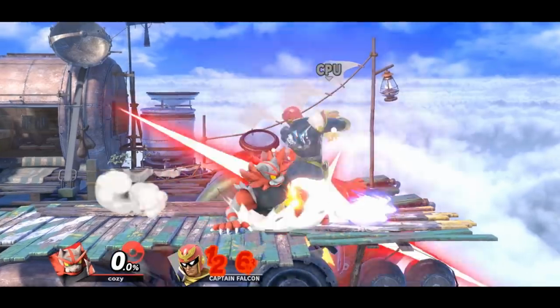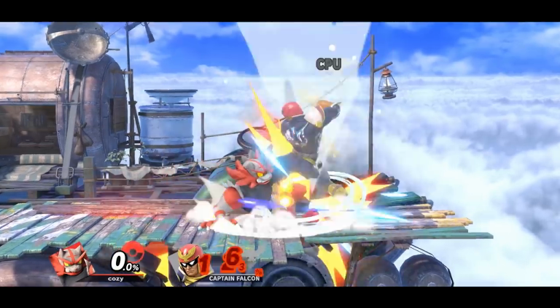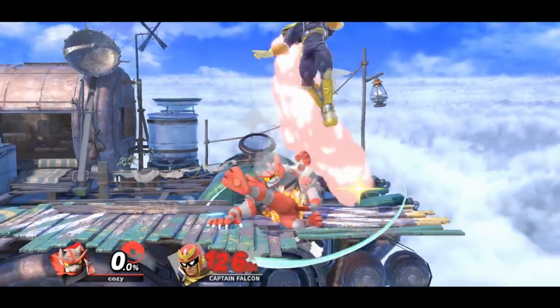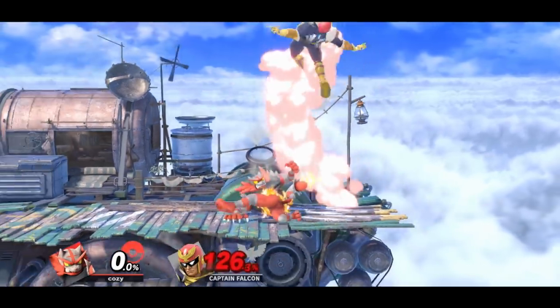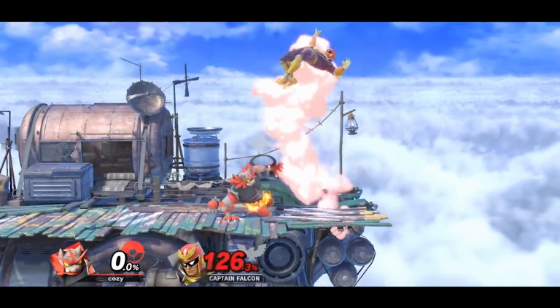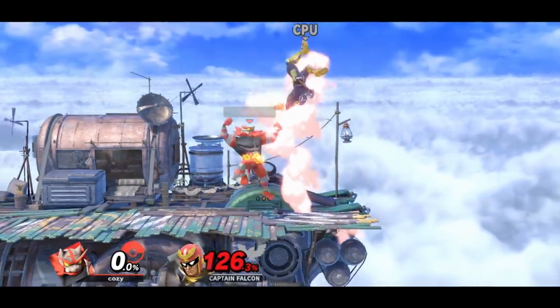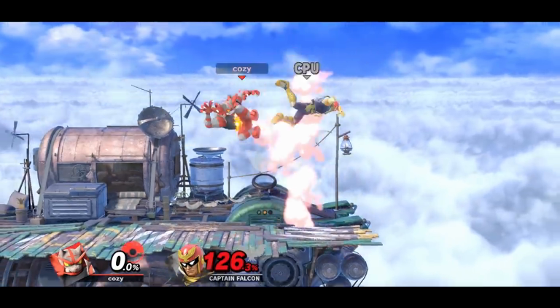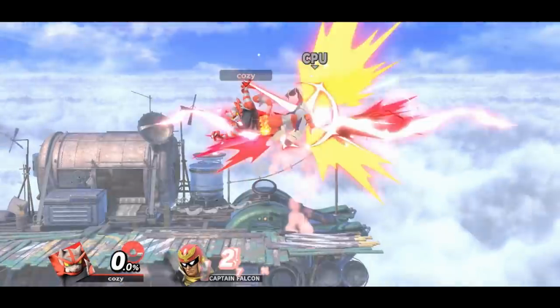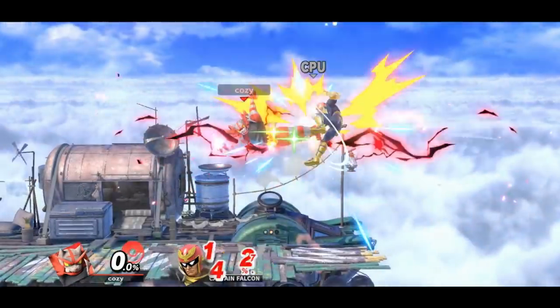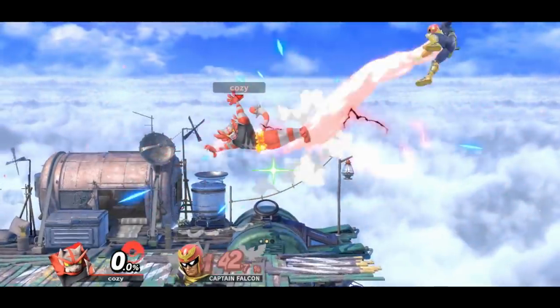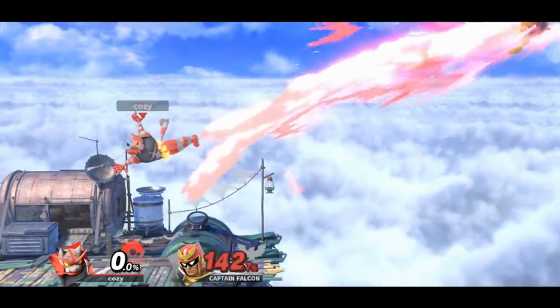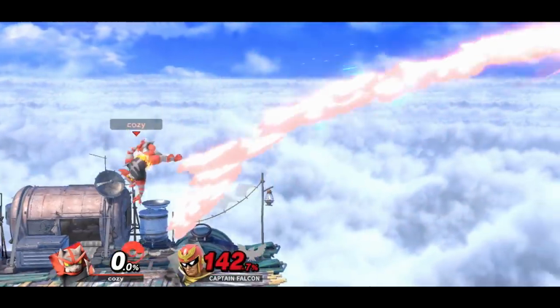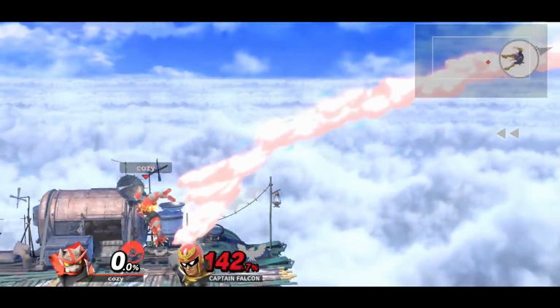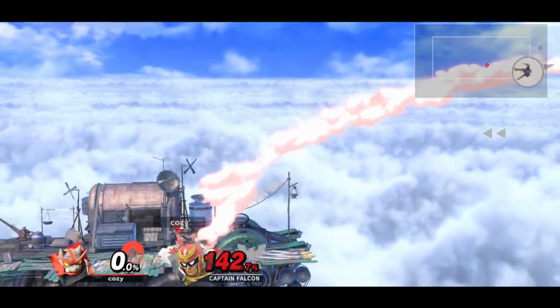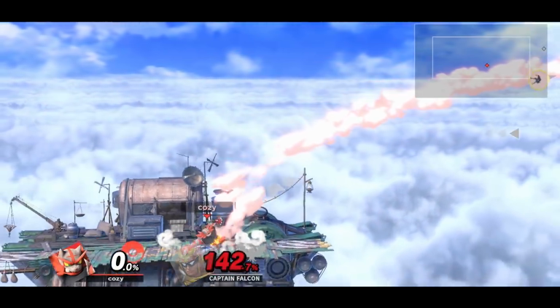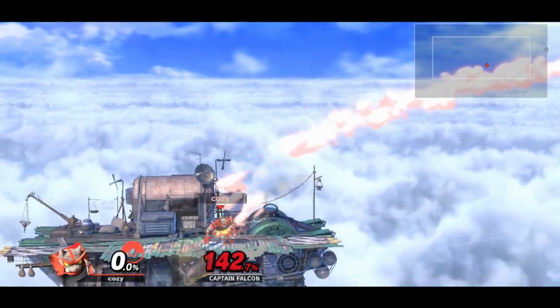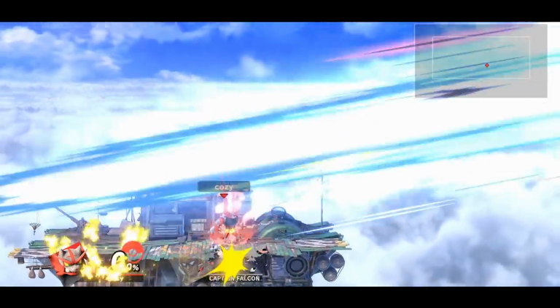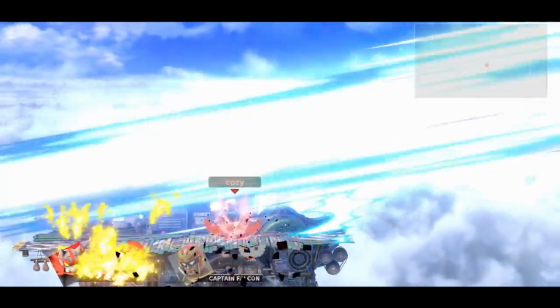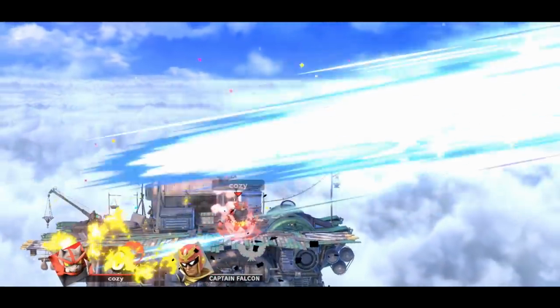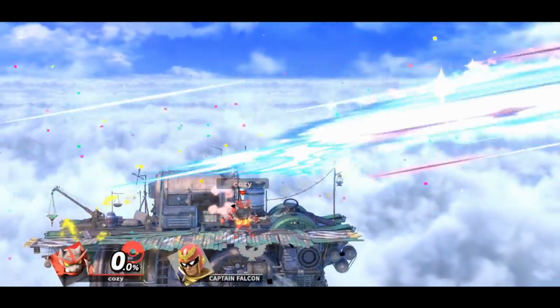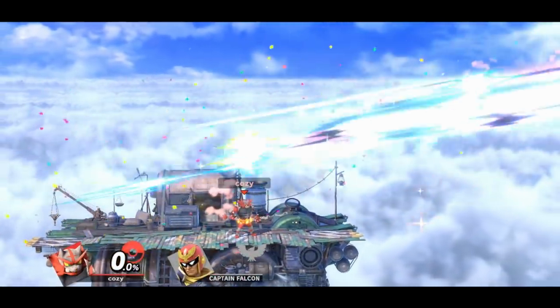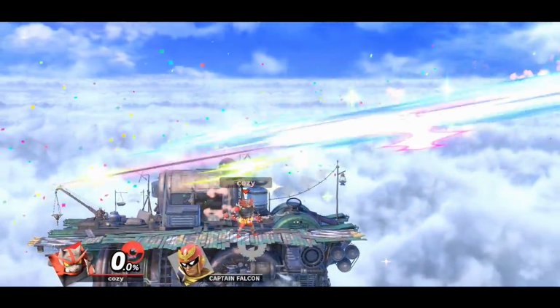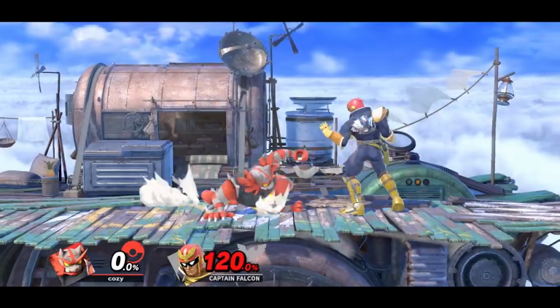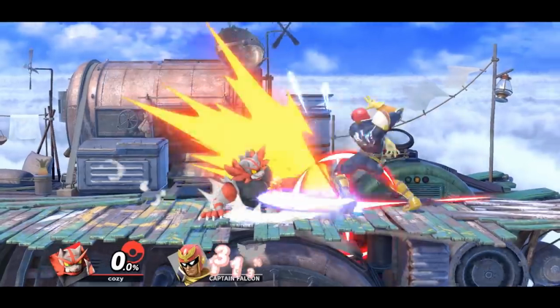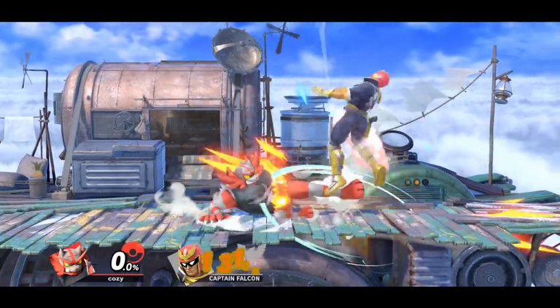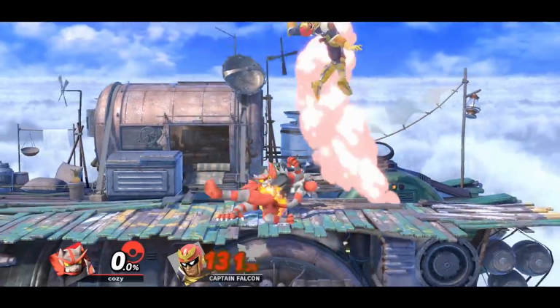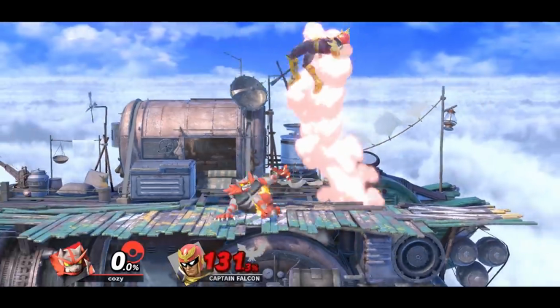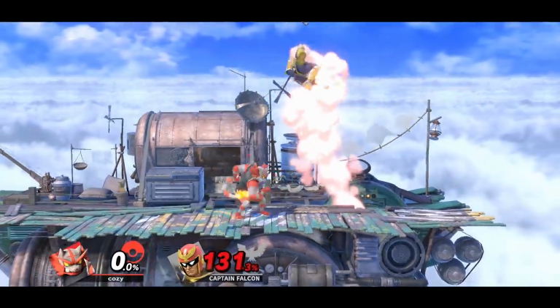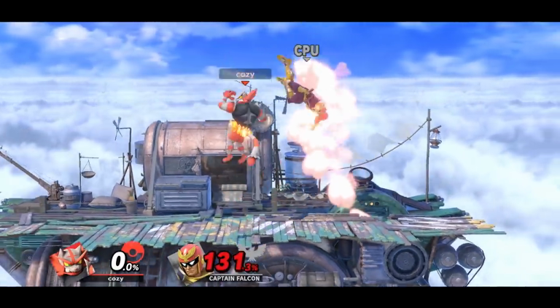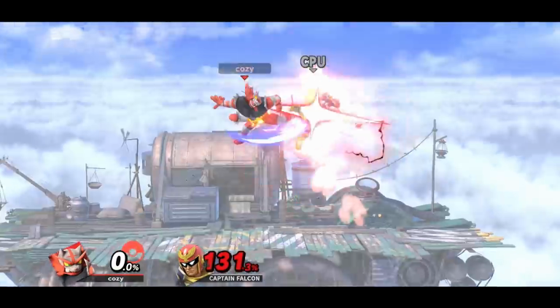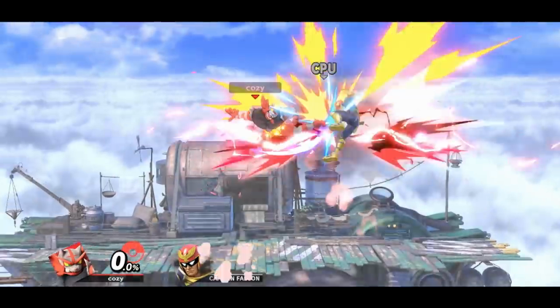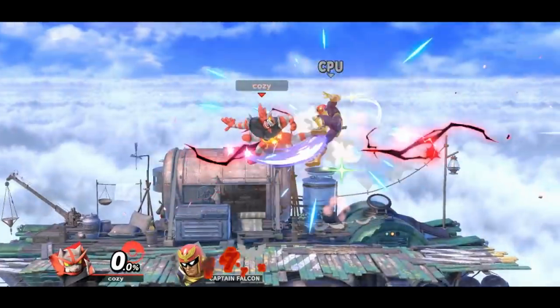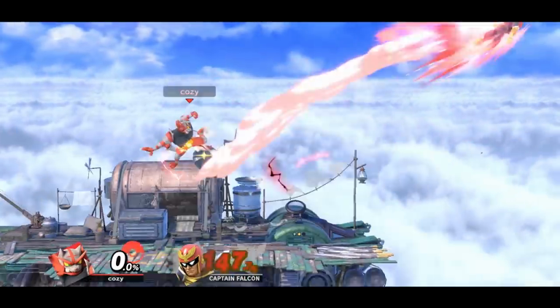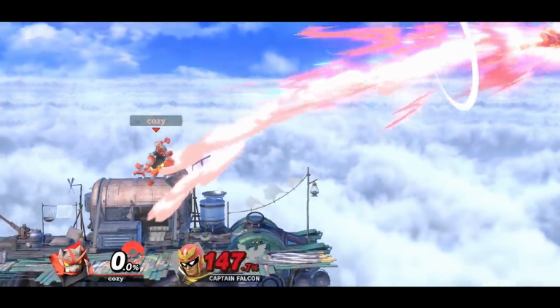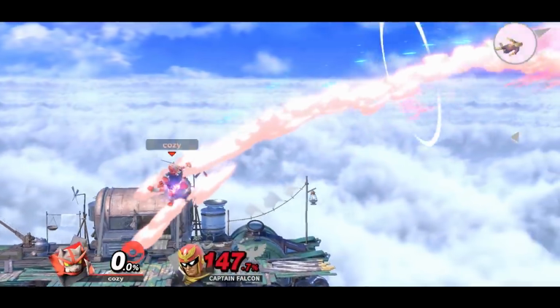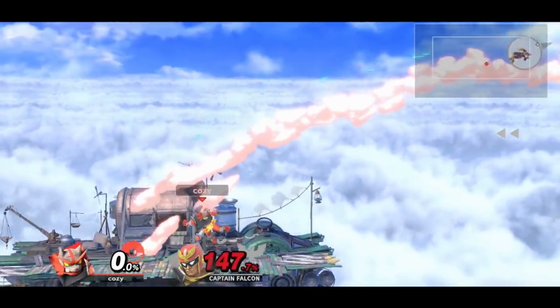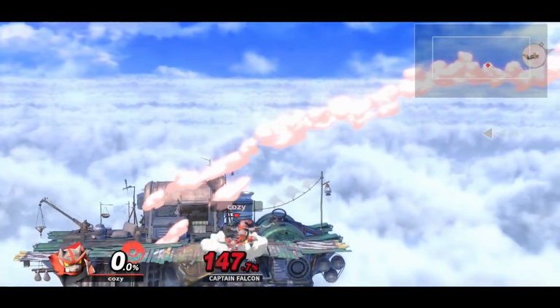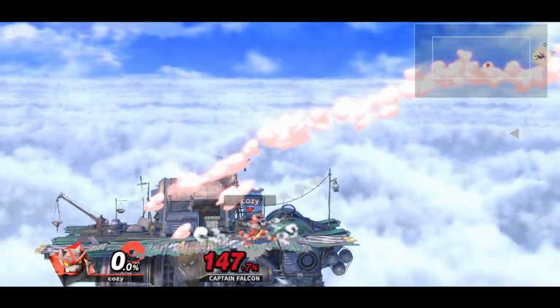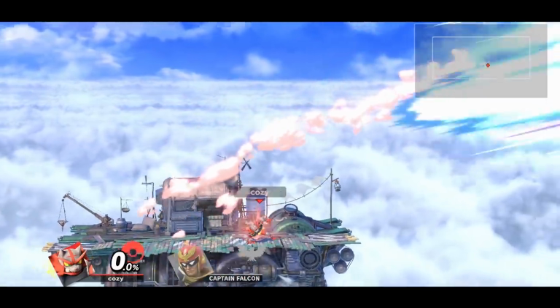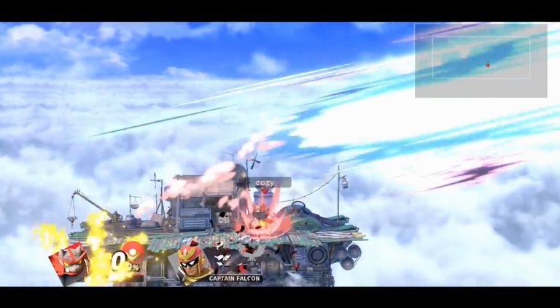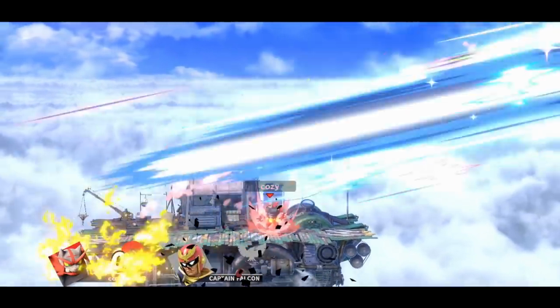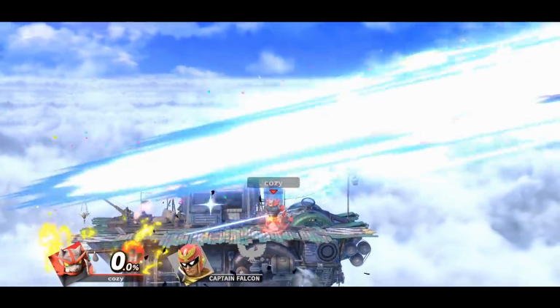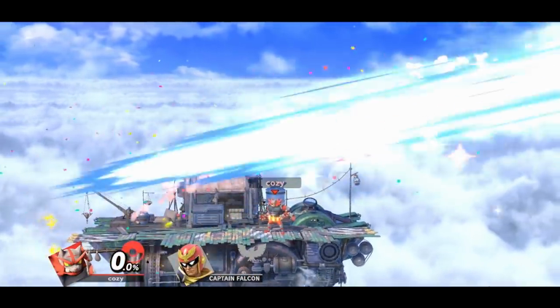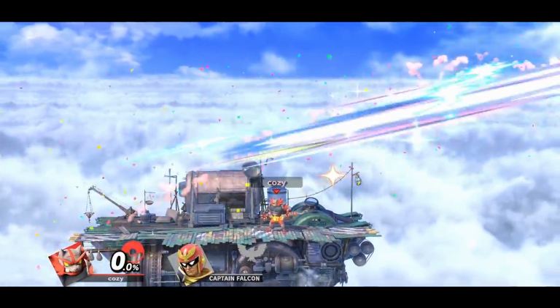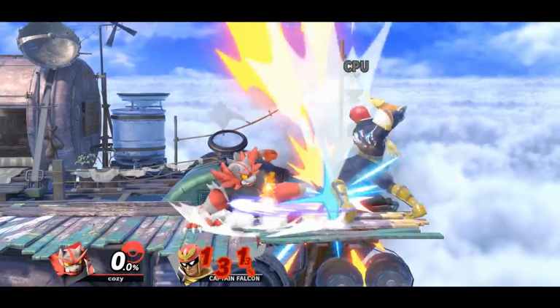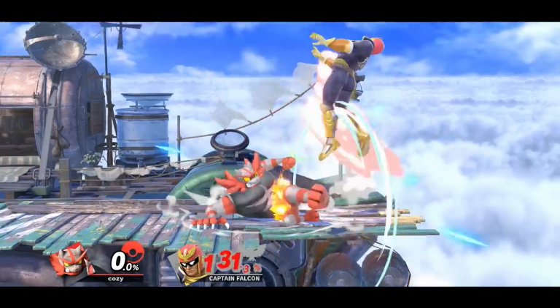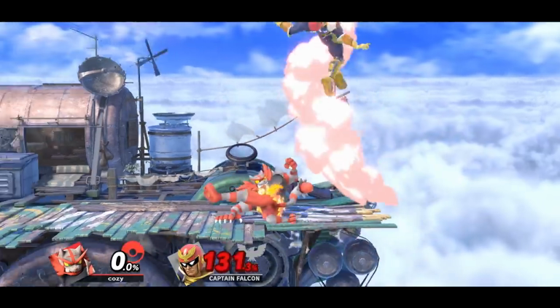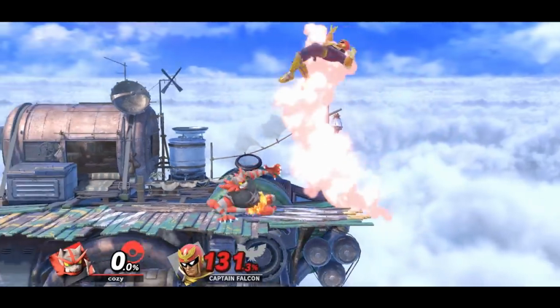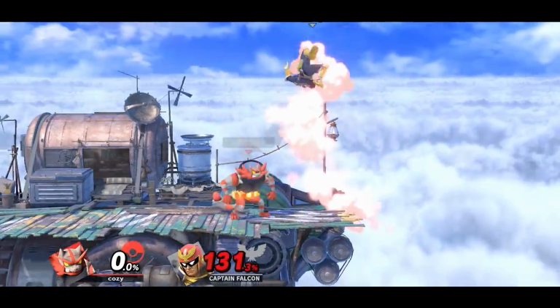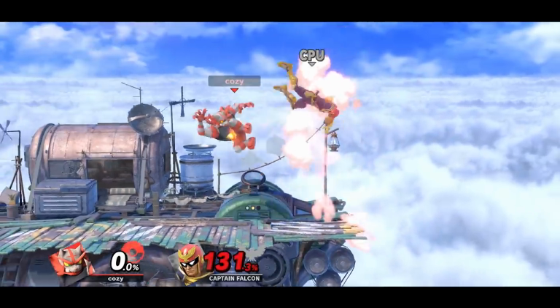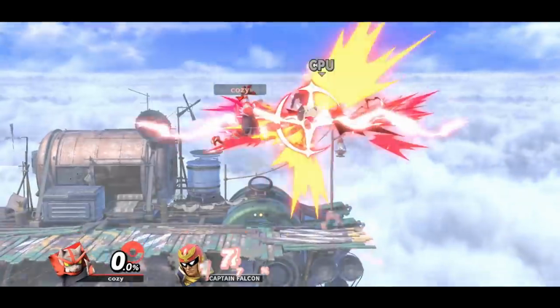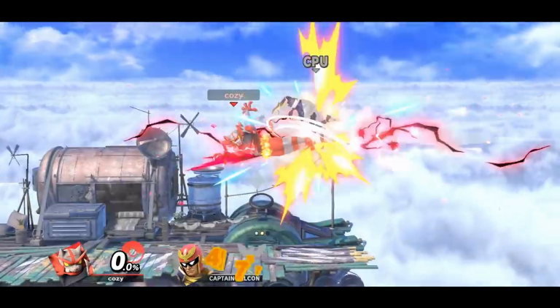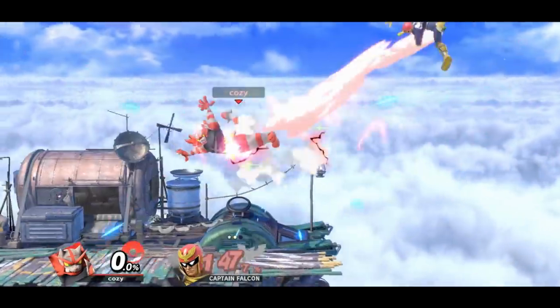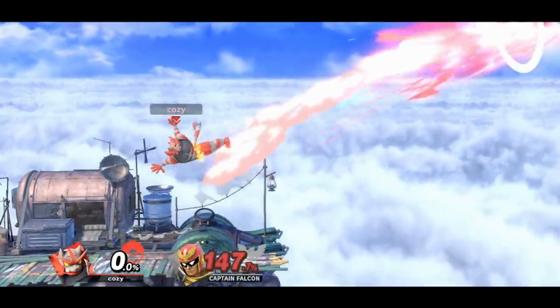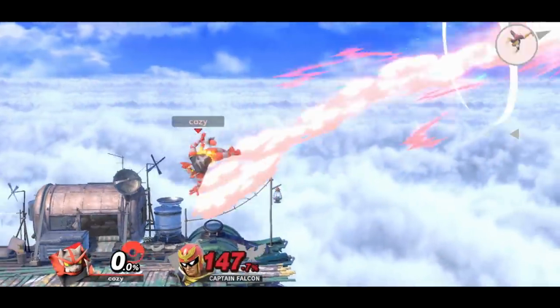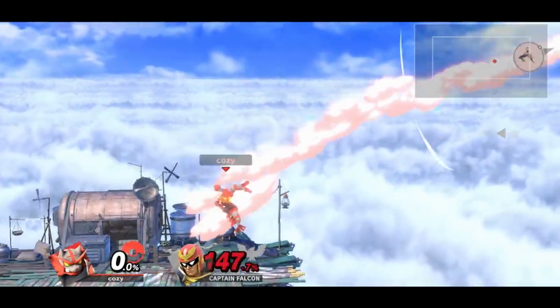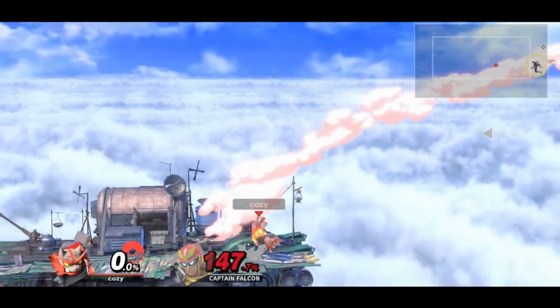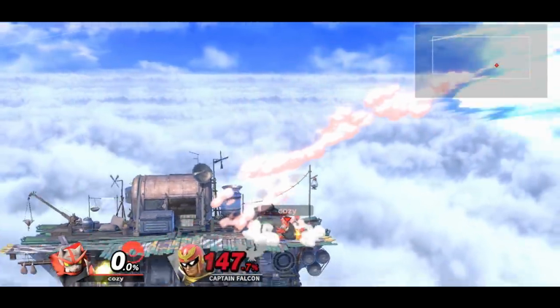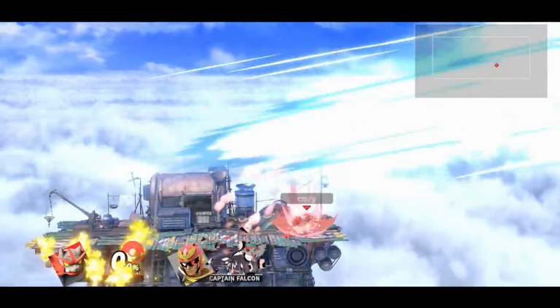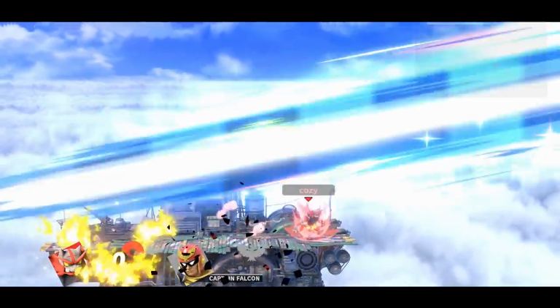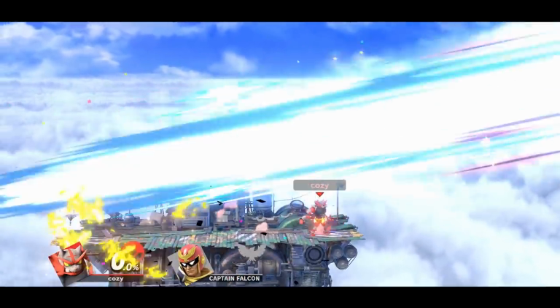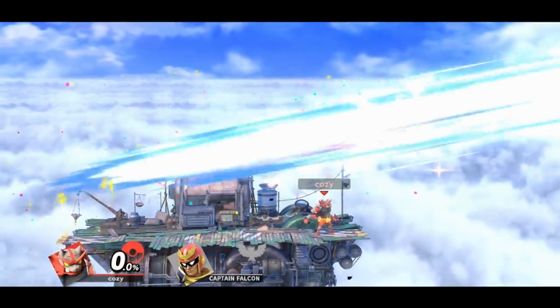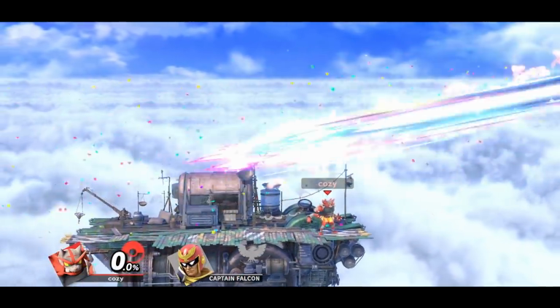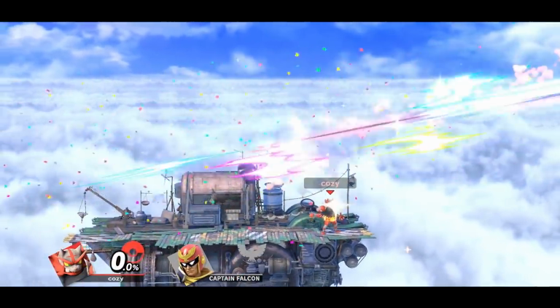Incineroar can down tilt into aerials such as forward air and back air. This is another basic but respectable kill confirm.